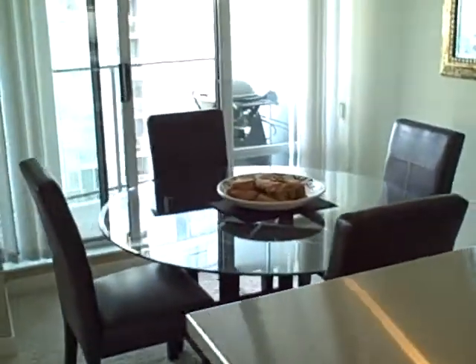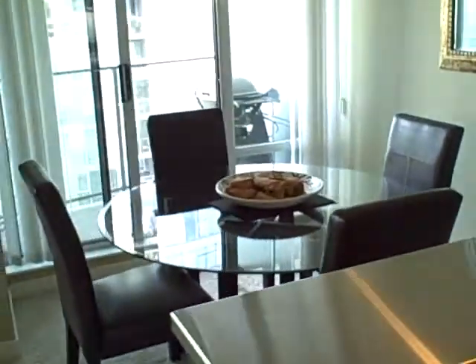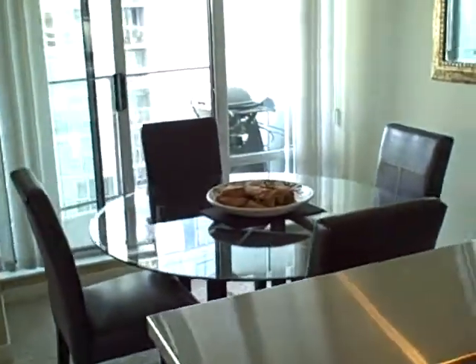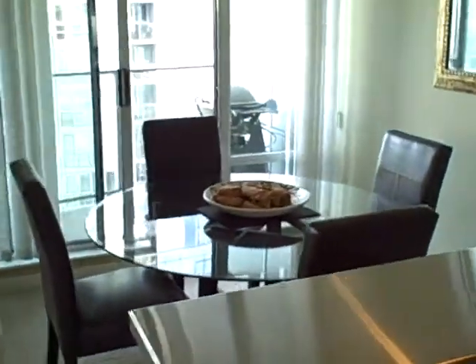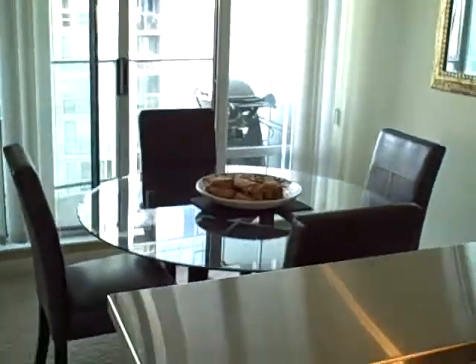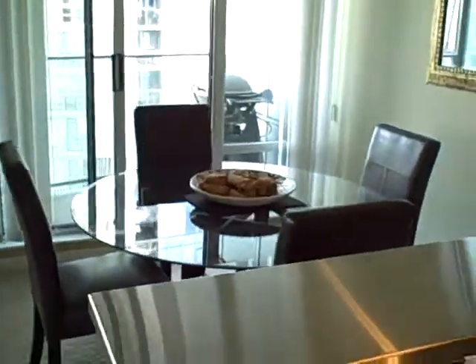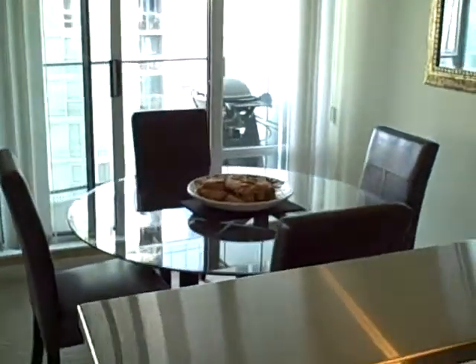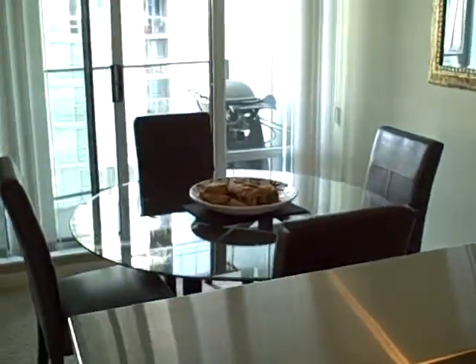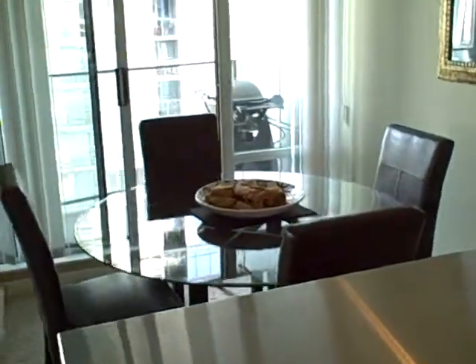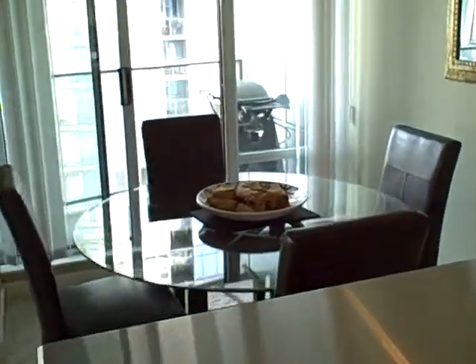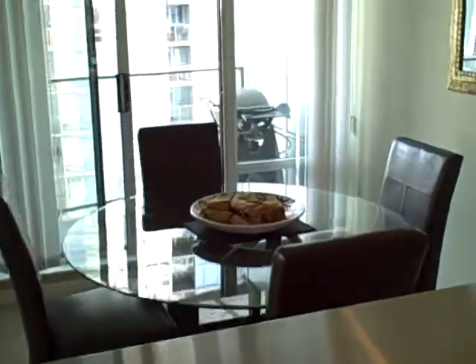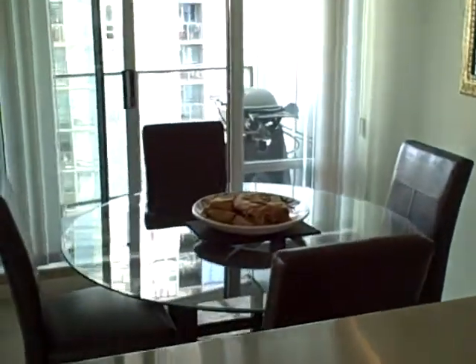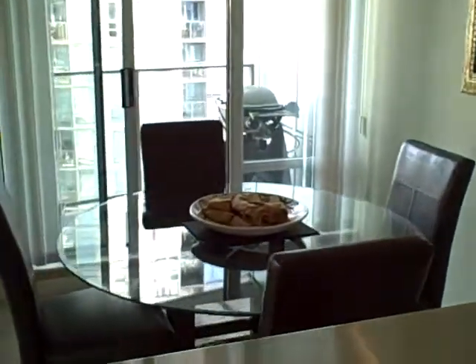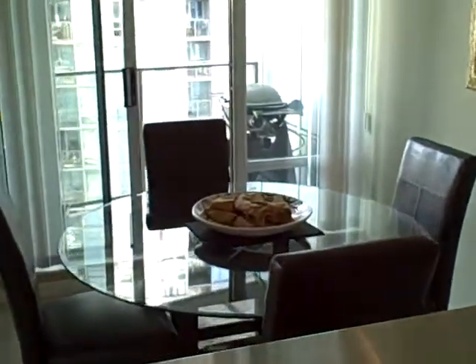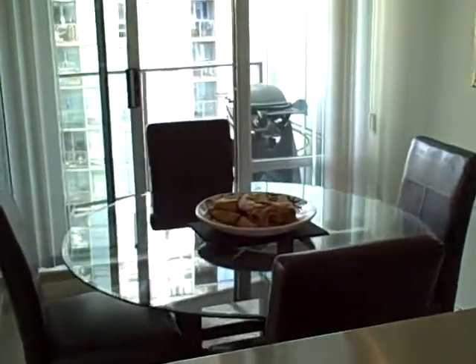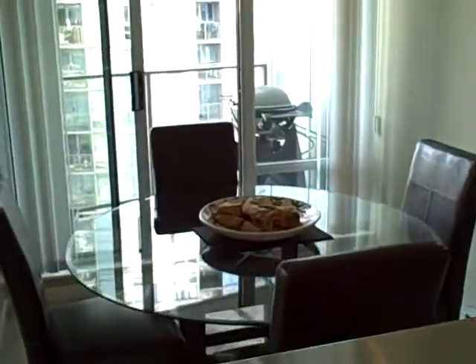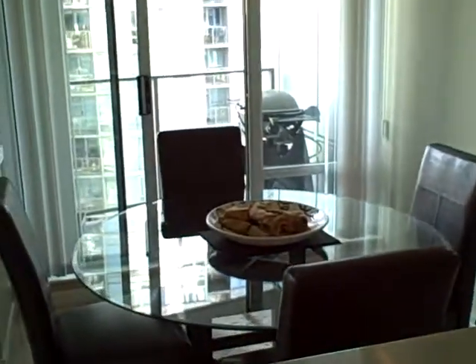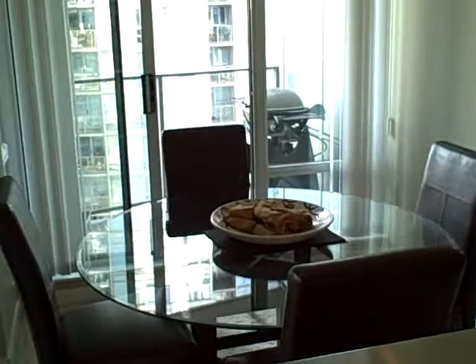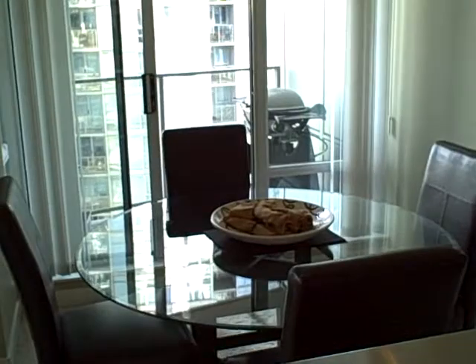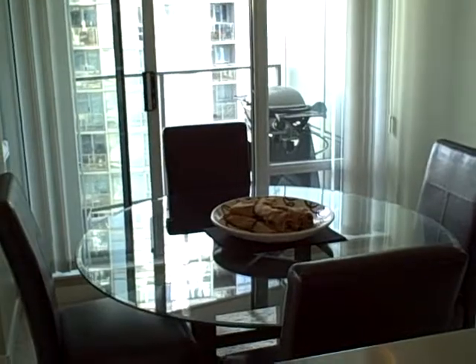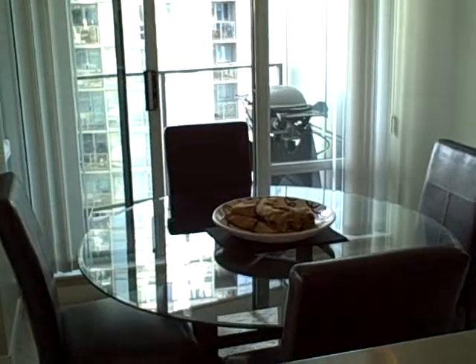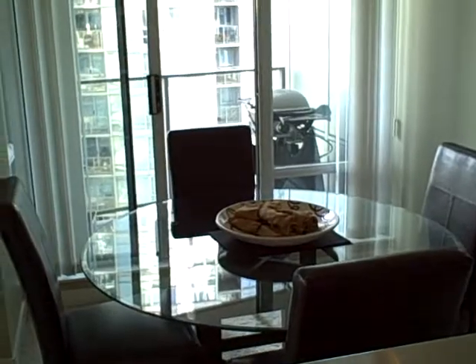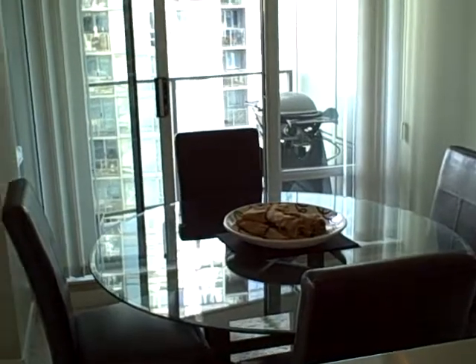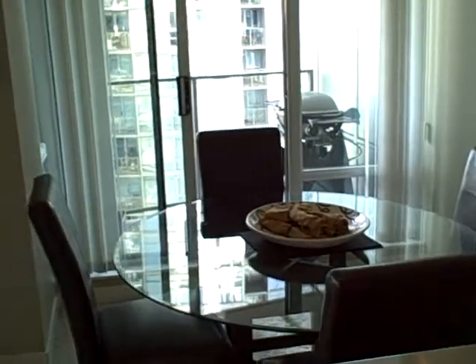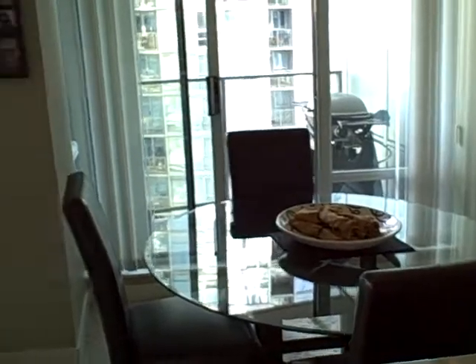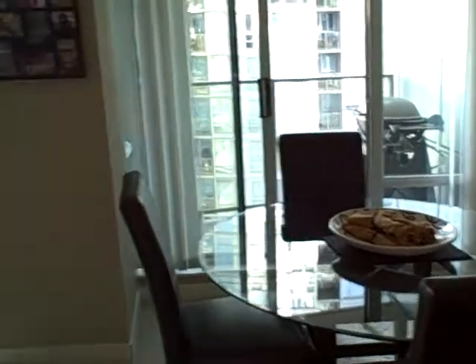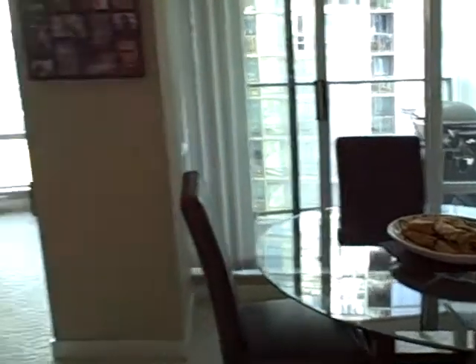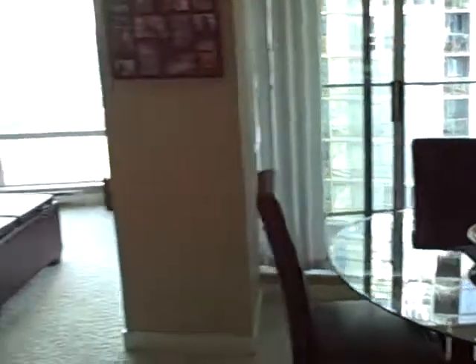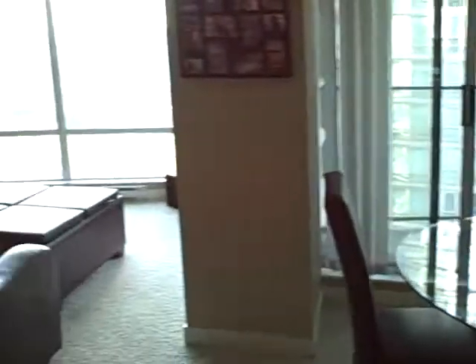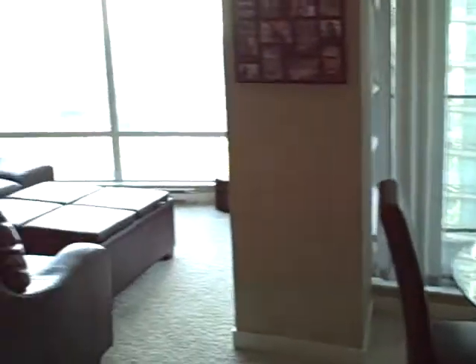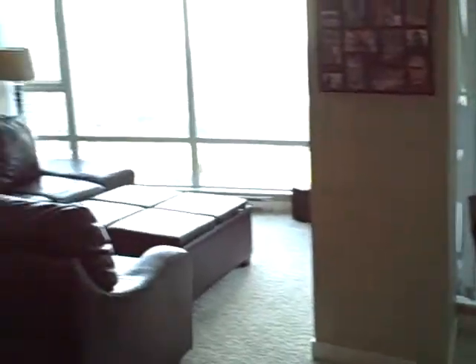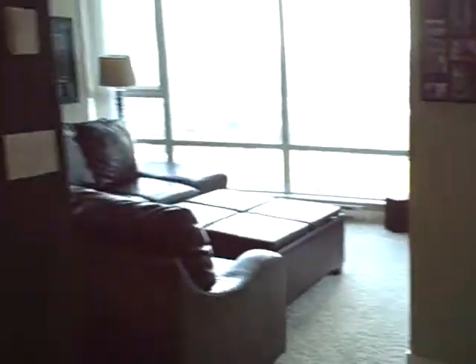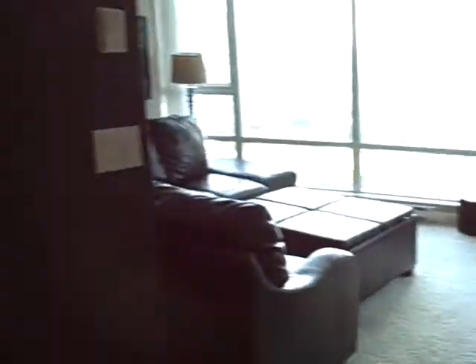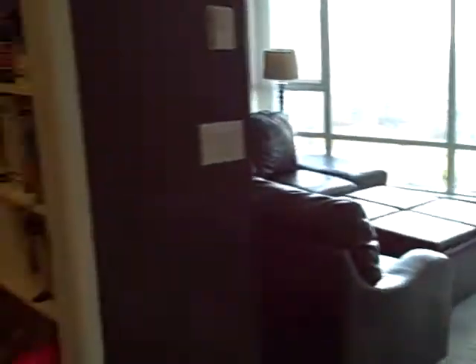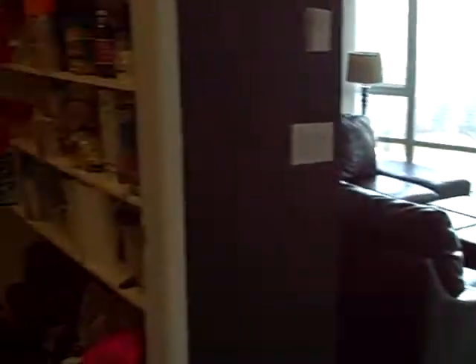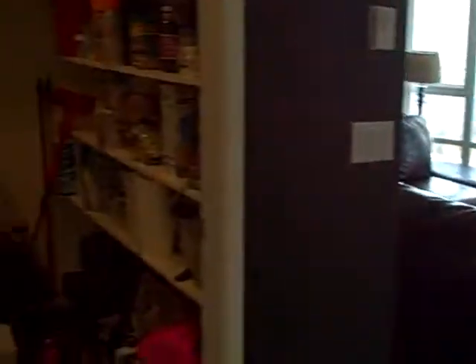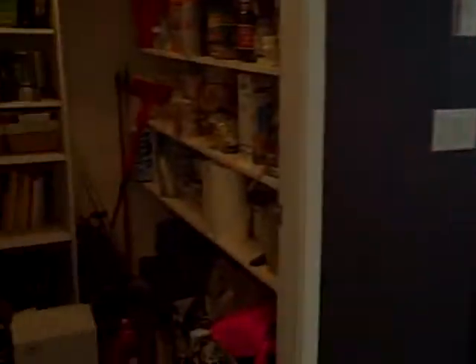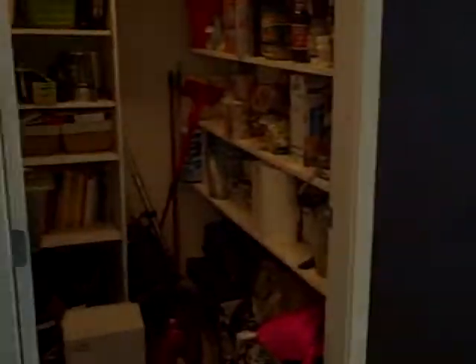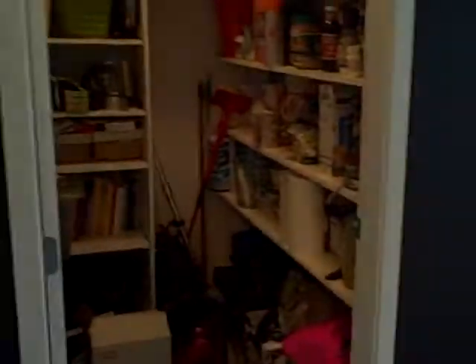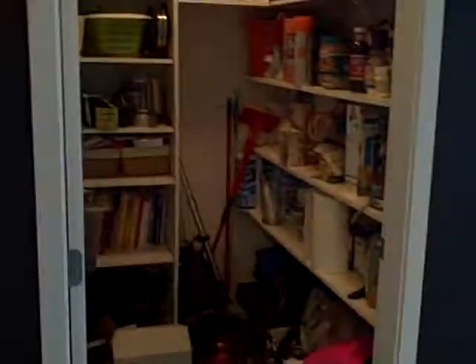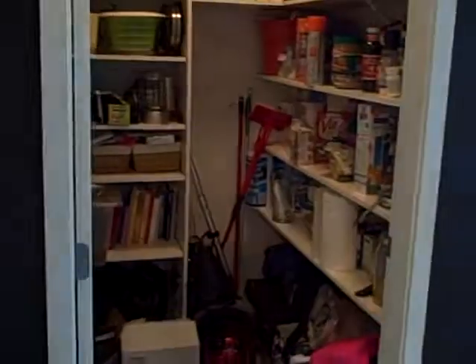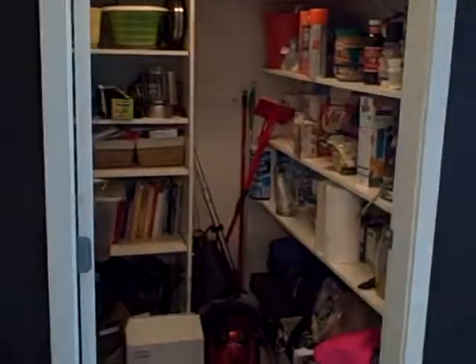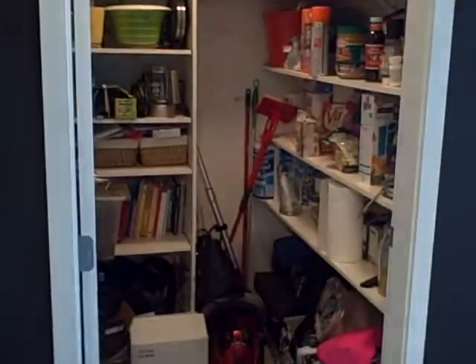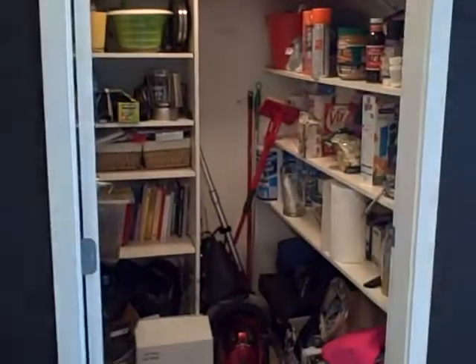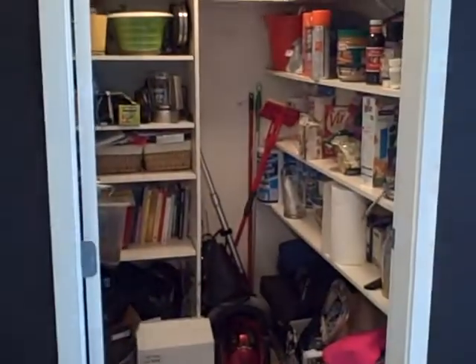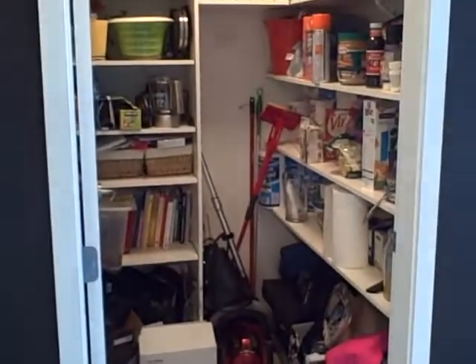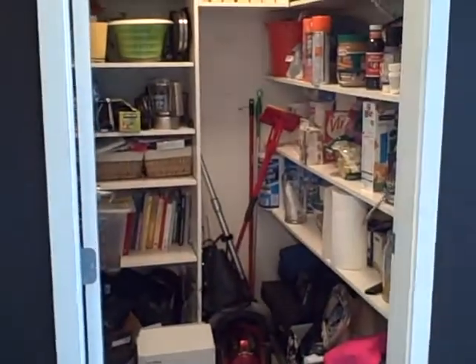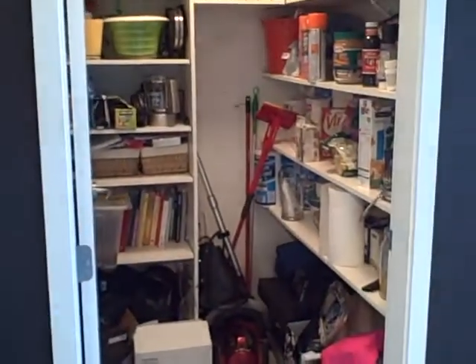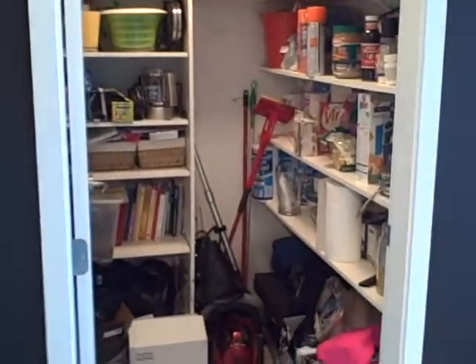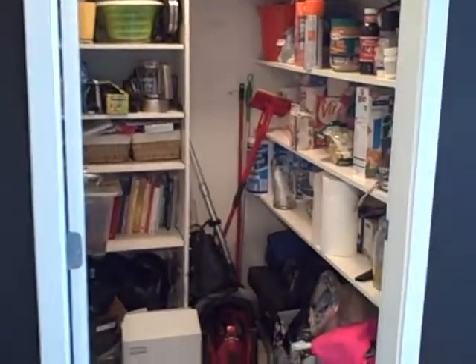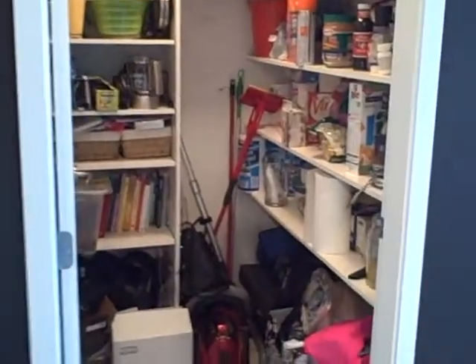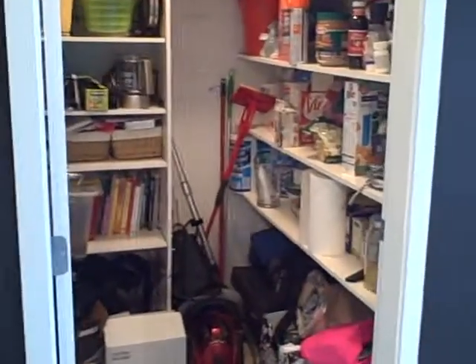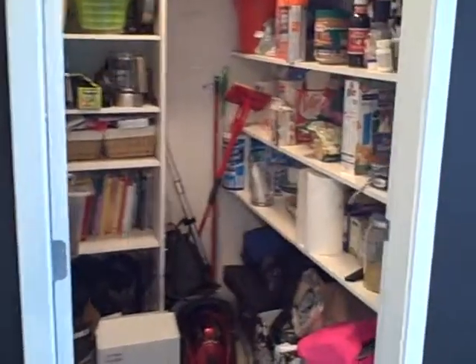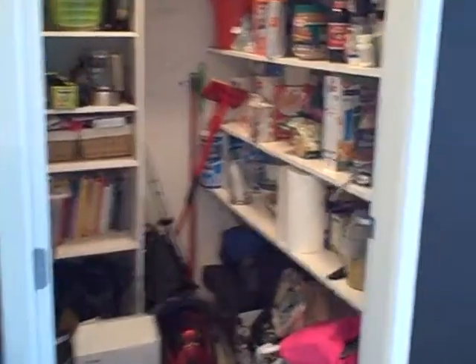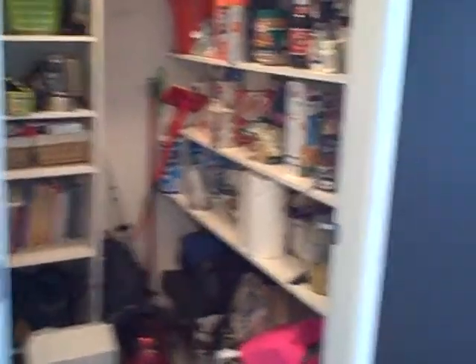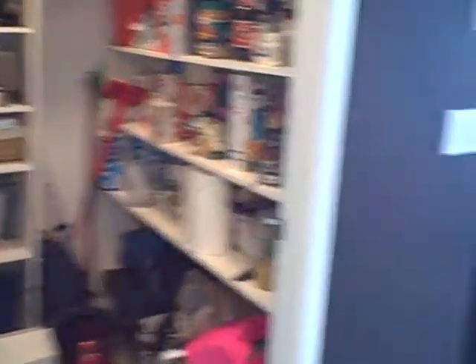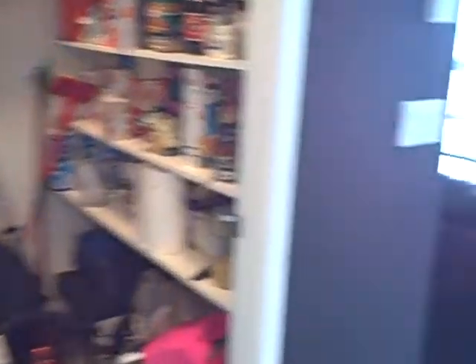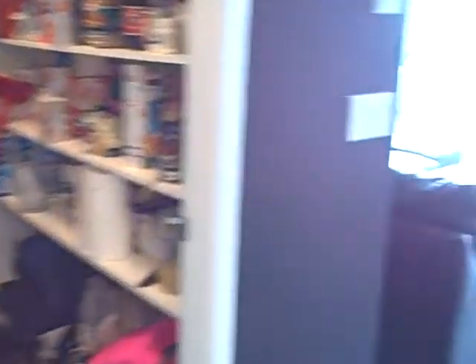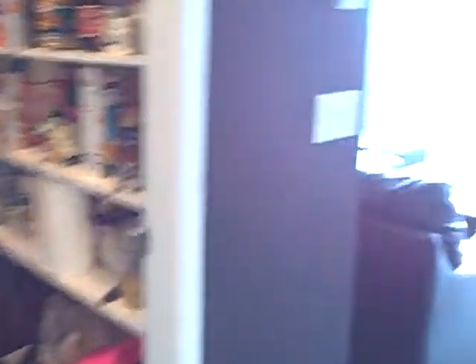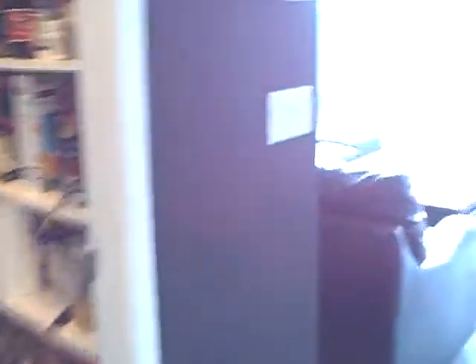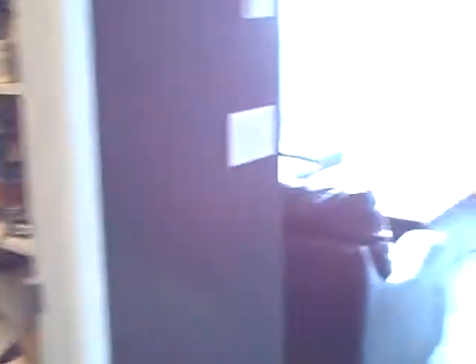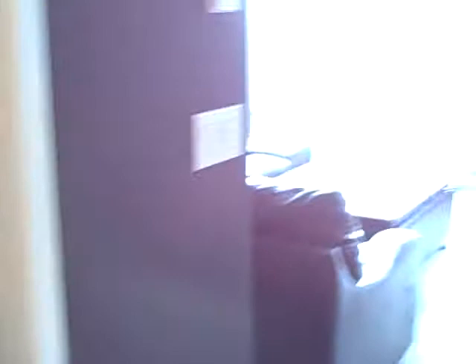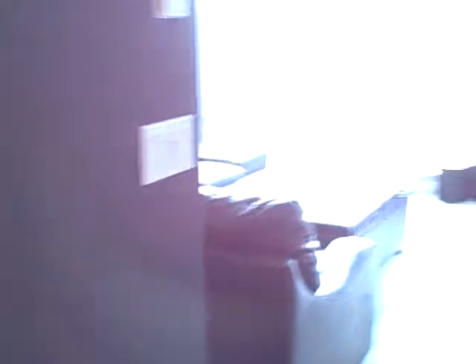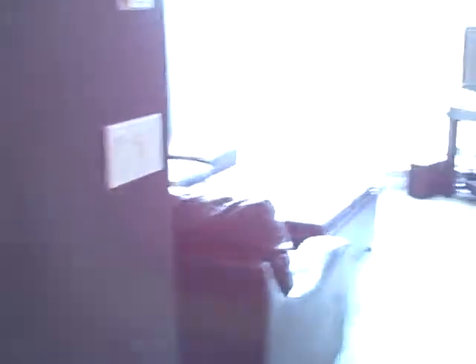Got the dining room, big balcony there, as you can see you can barbecue, and big in-suite storage pantry, lots of space there.